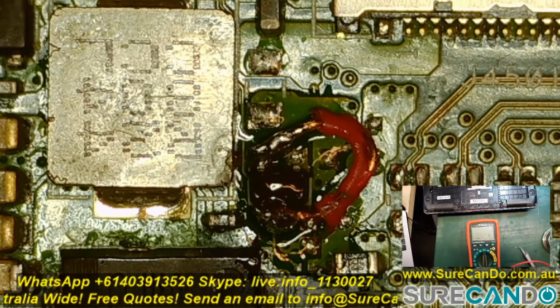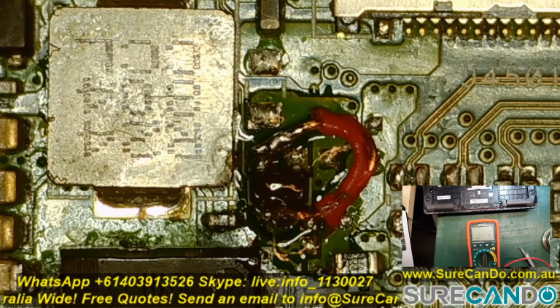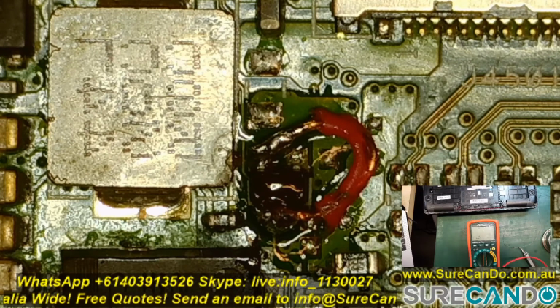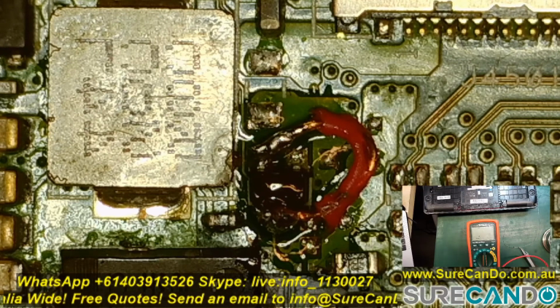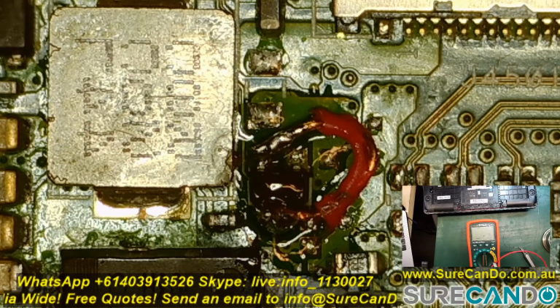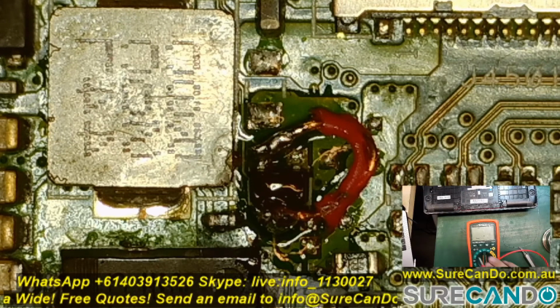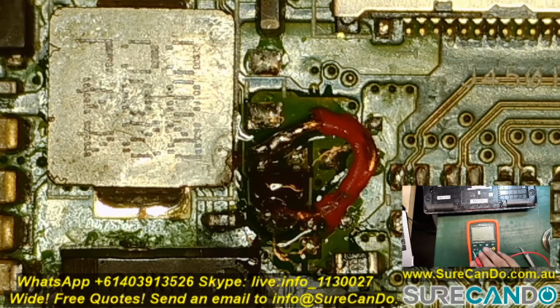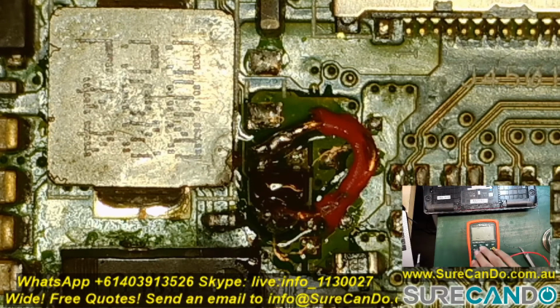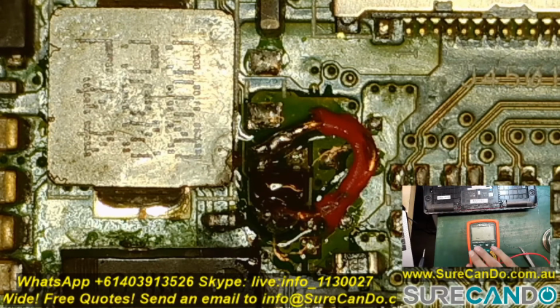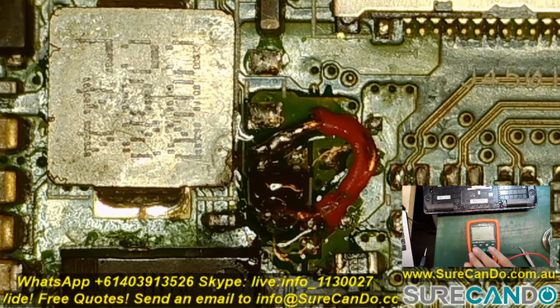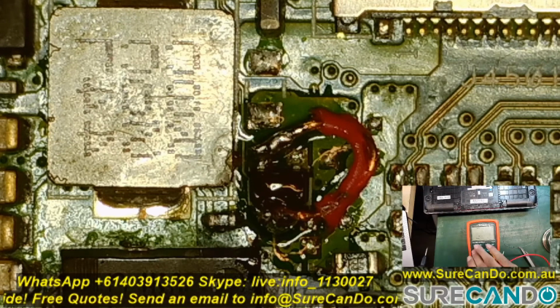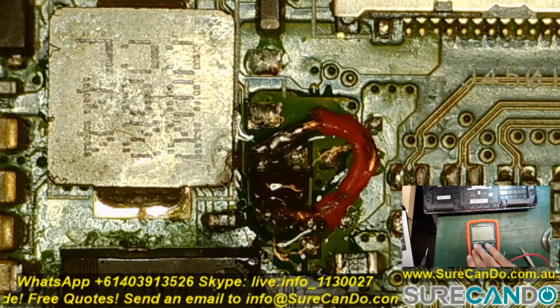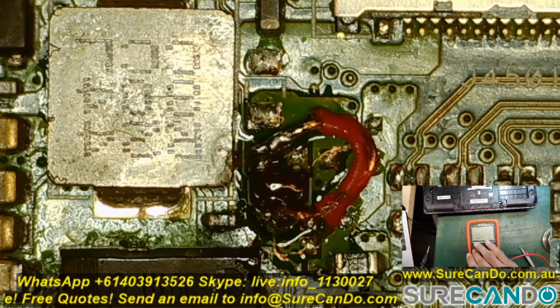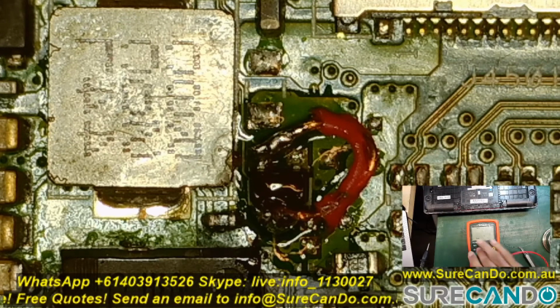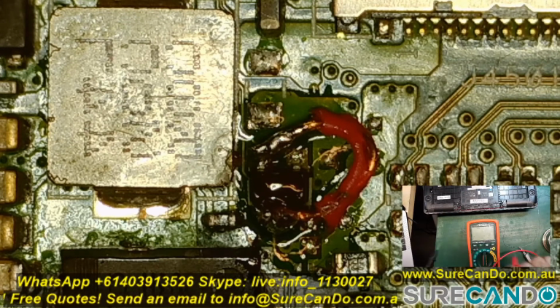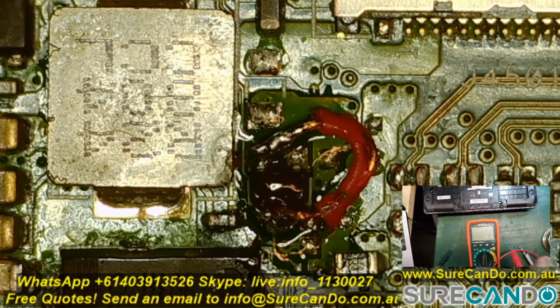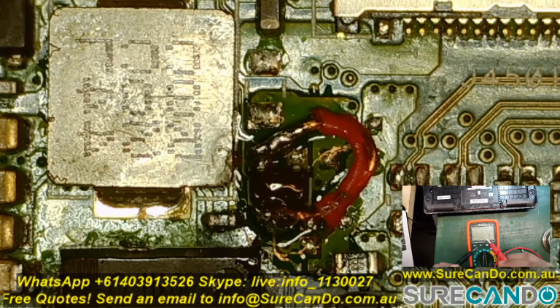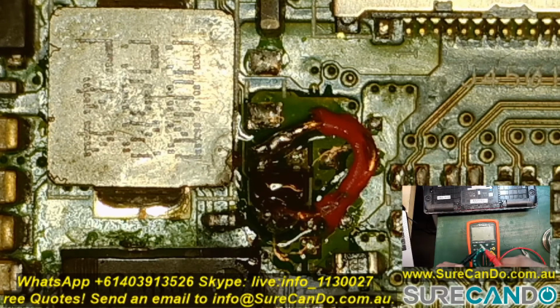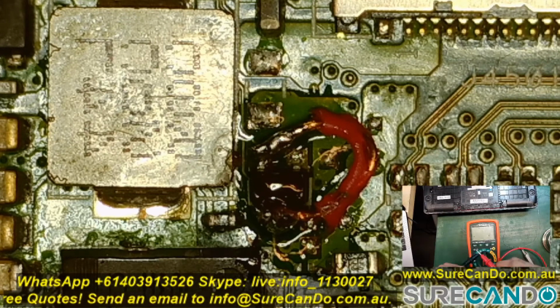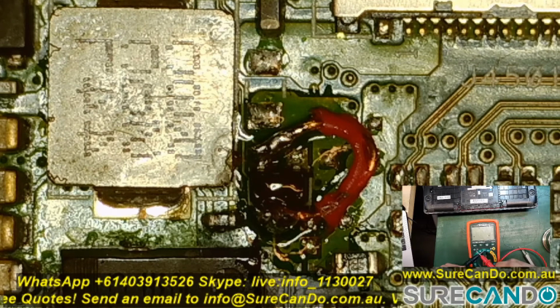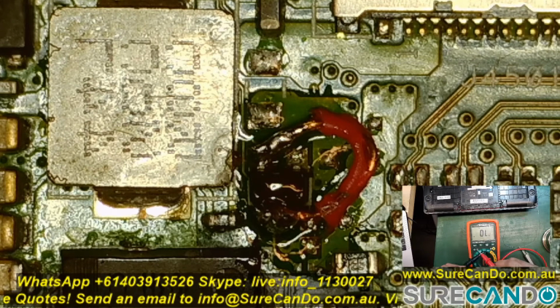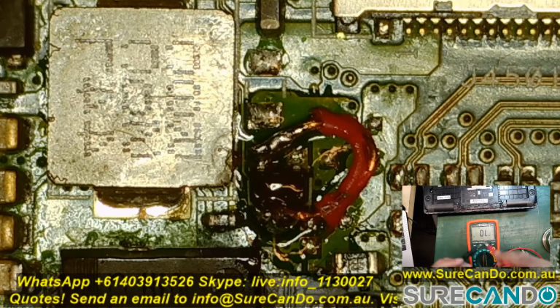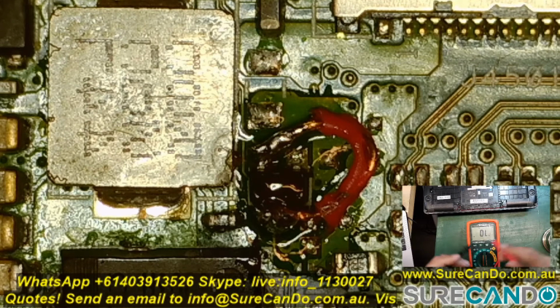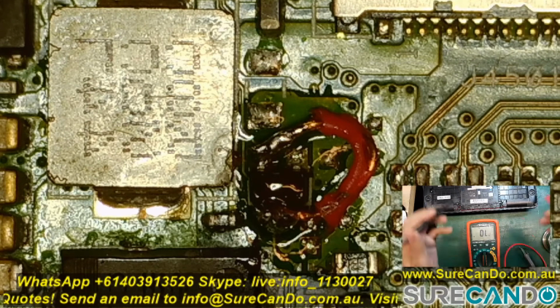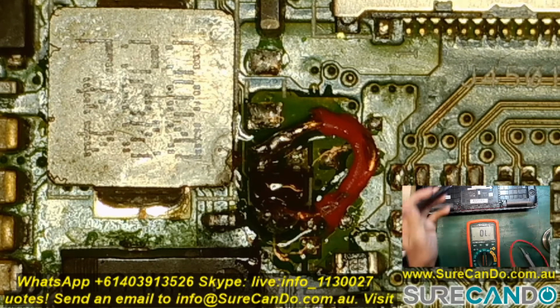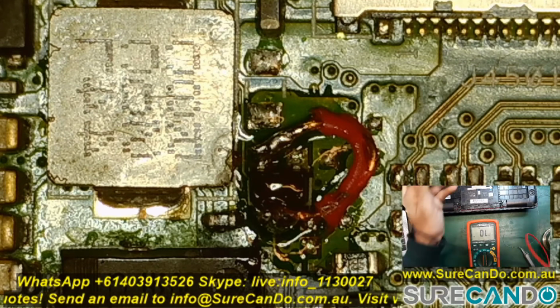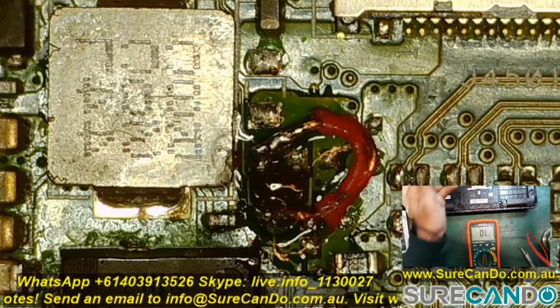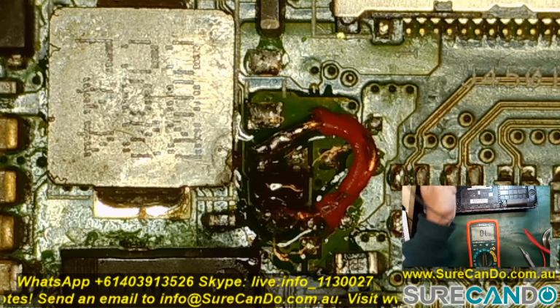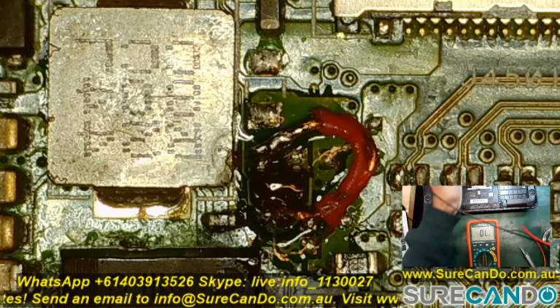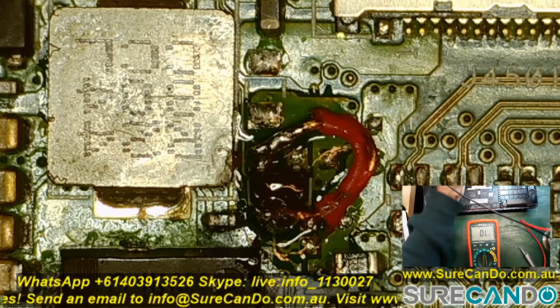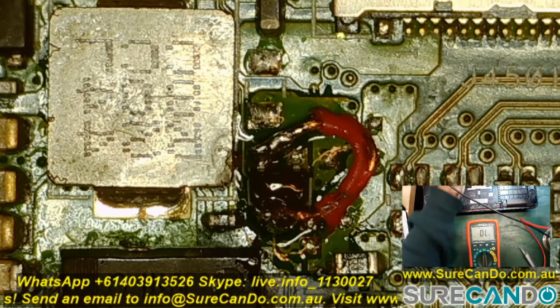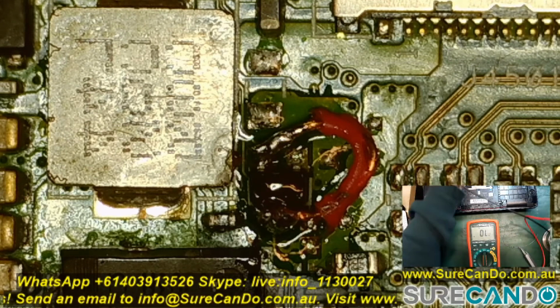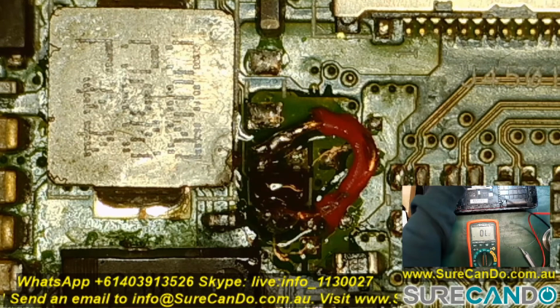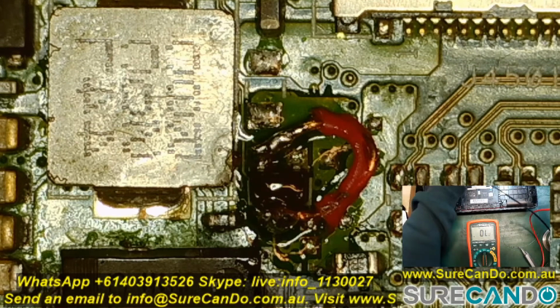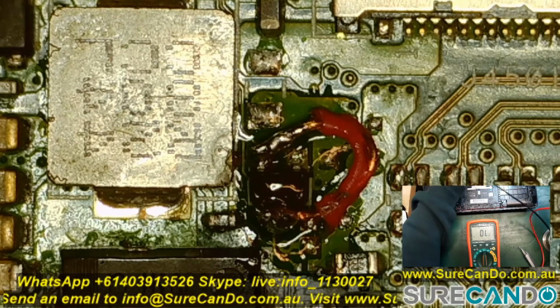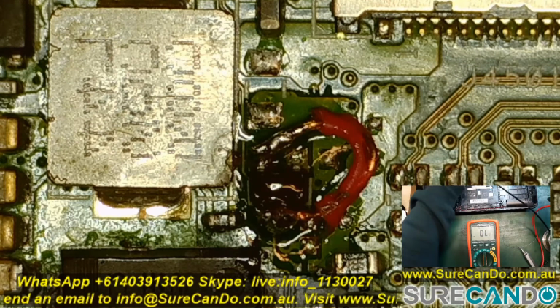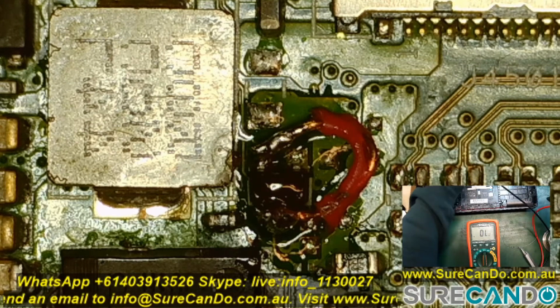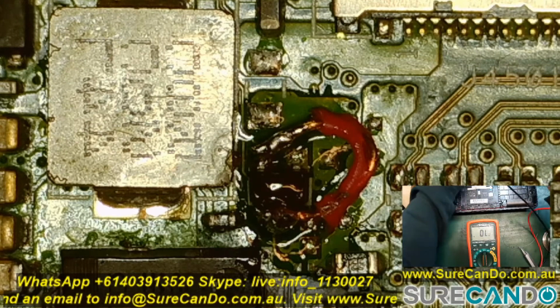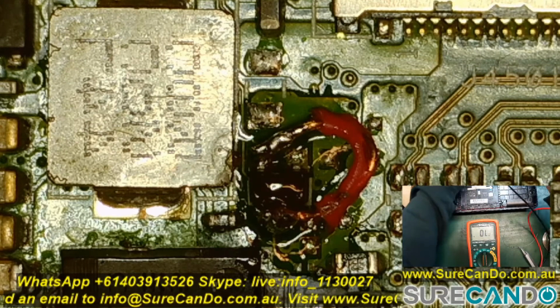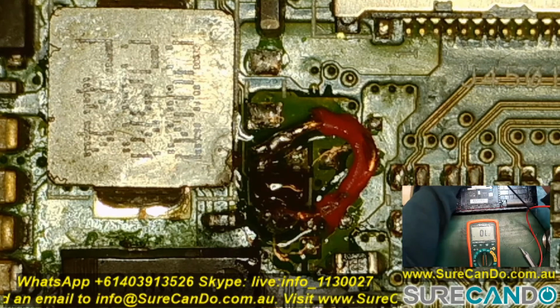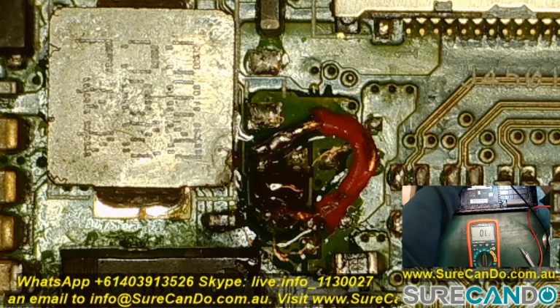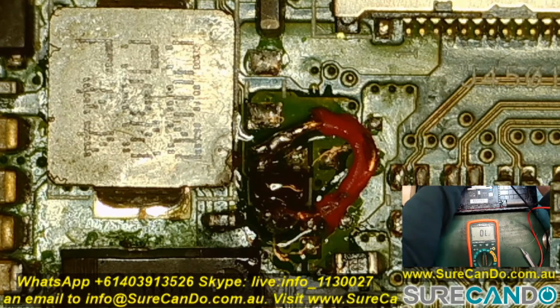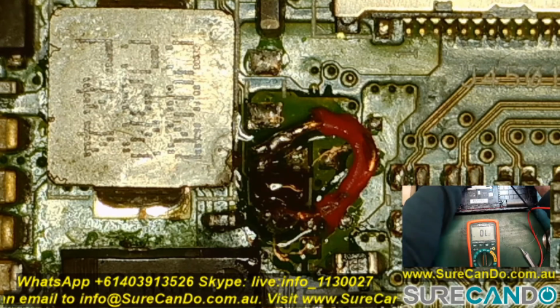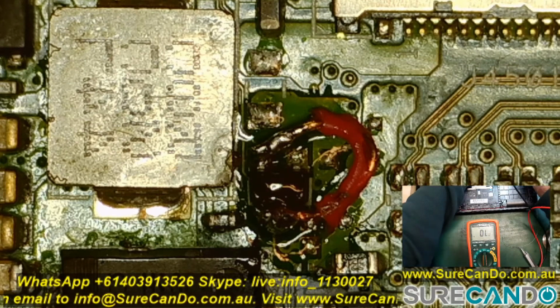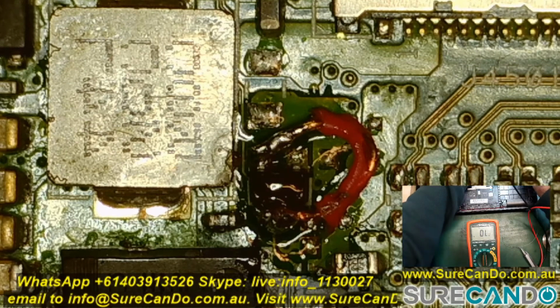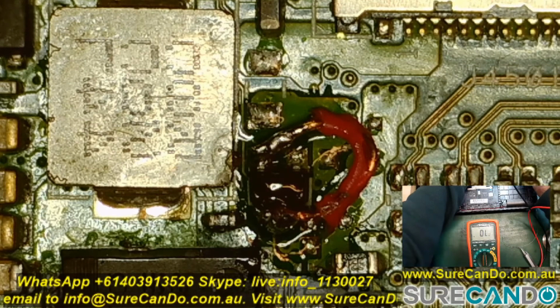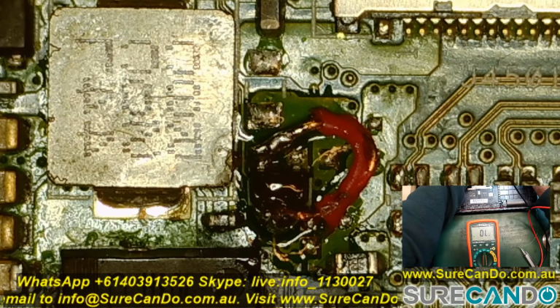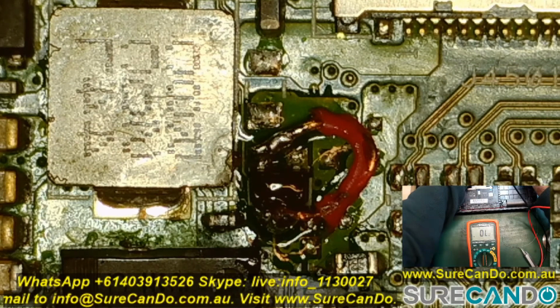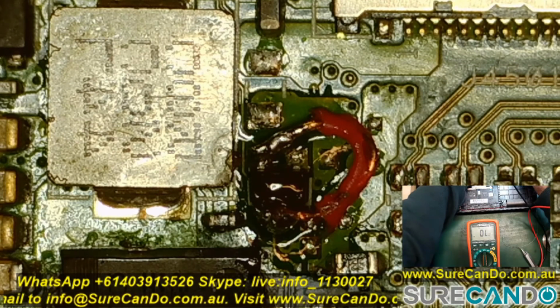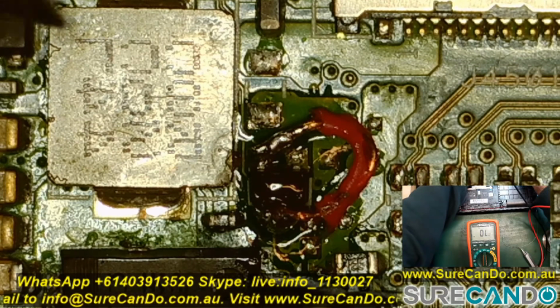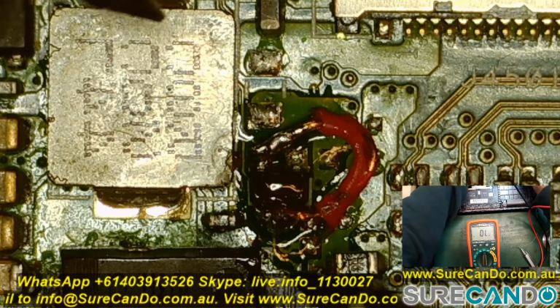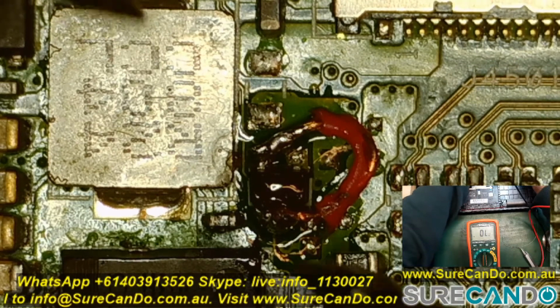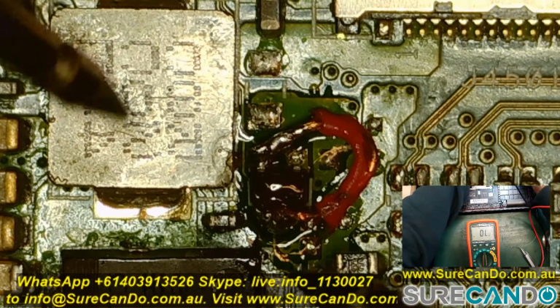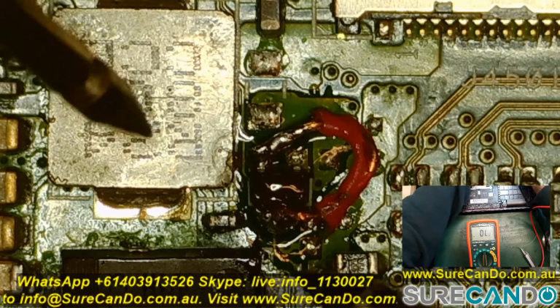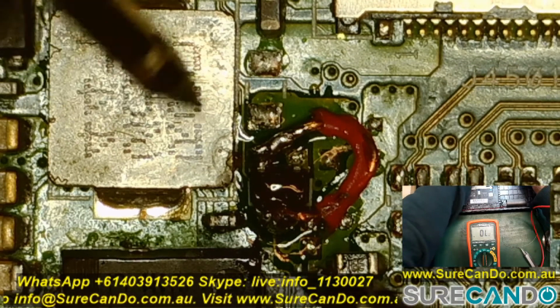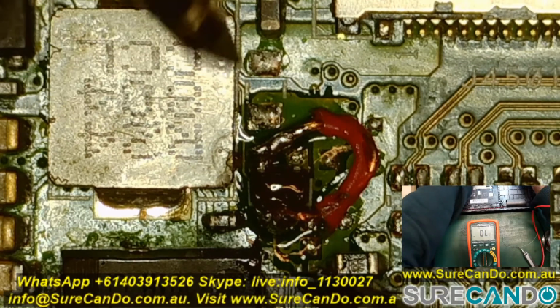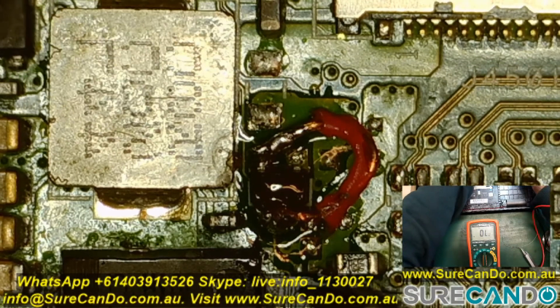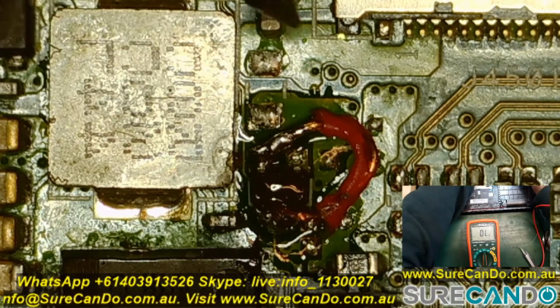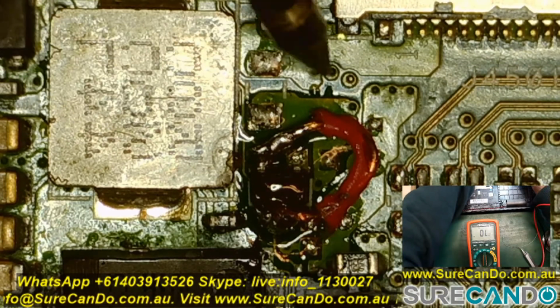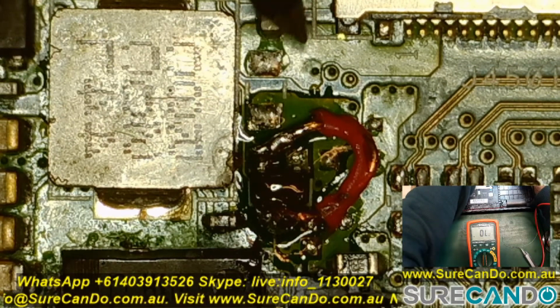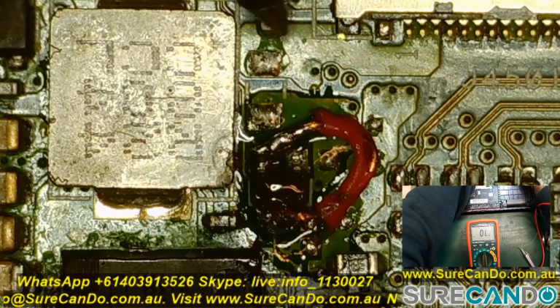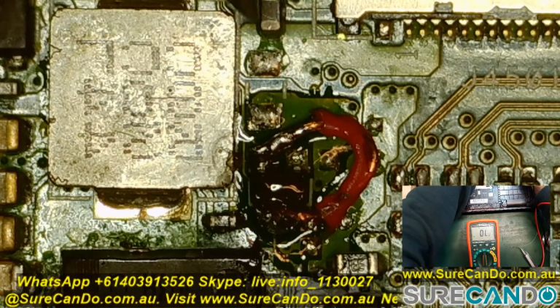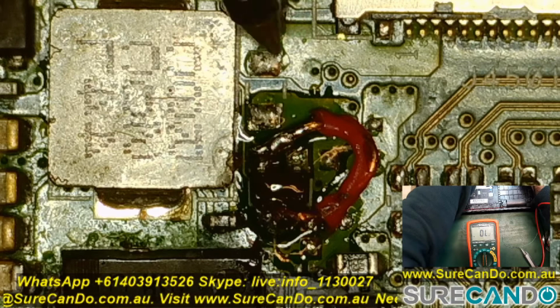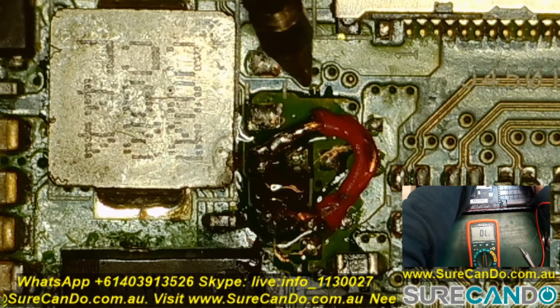With the multimeter in continuity mode, just make sure that it's not touching any other pins and let's see how we go.